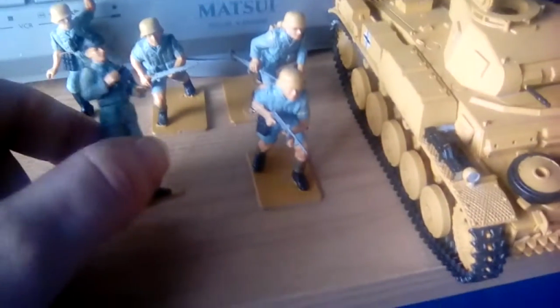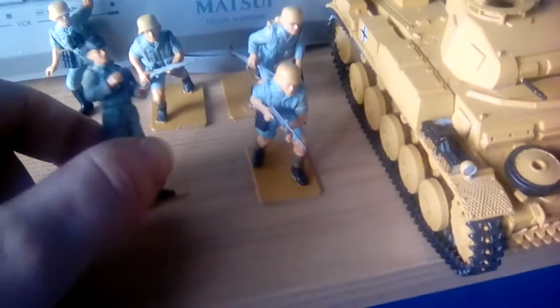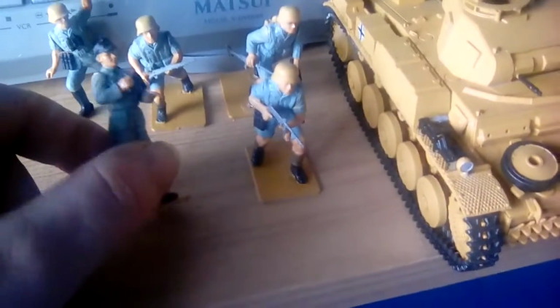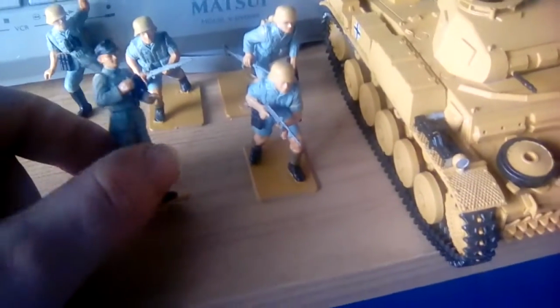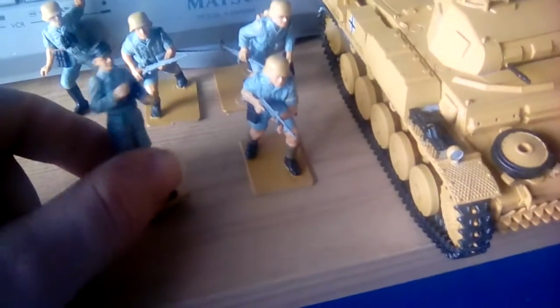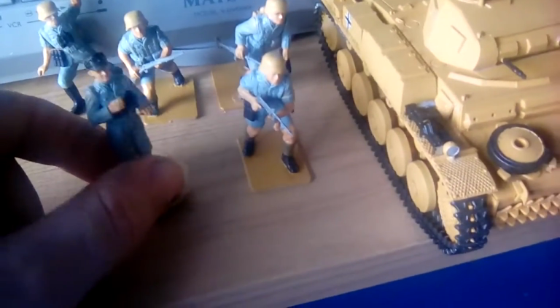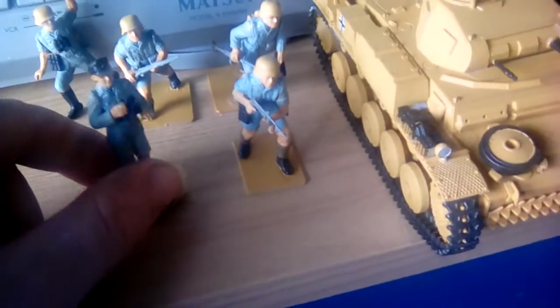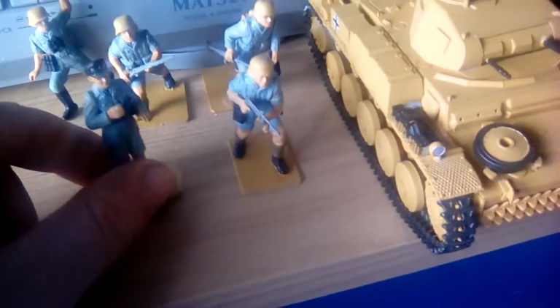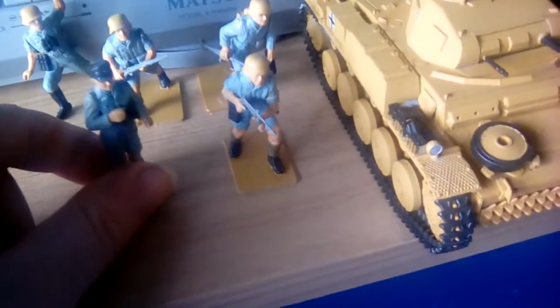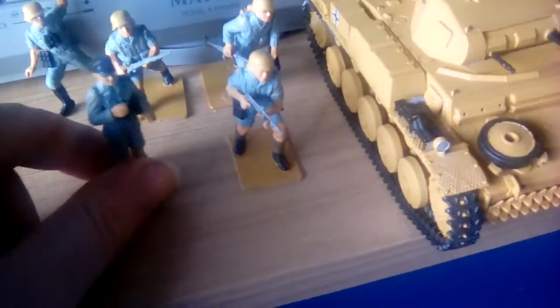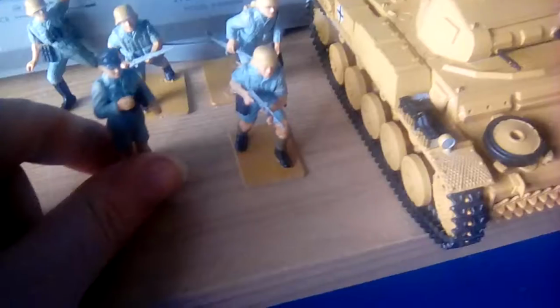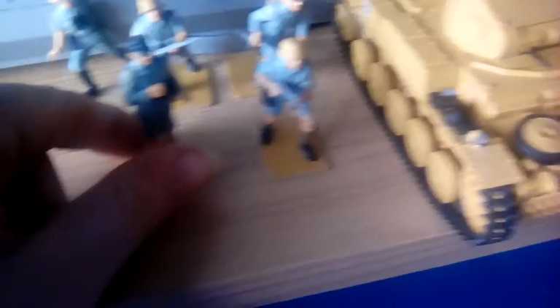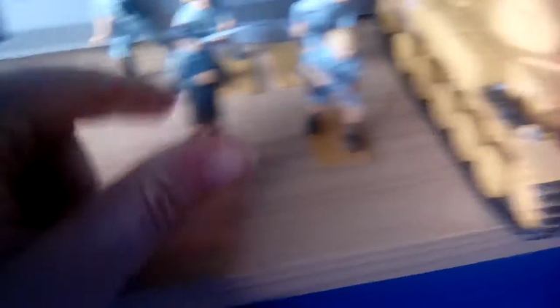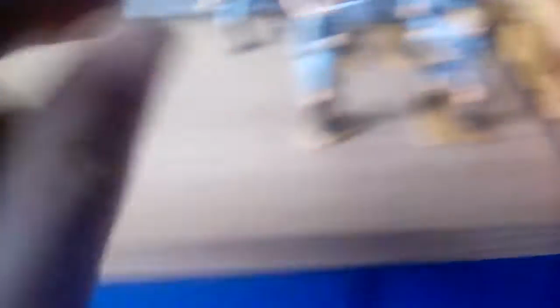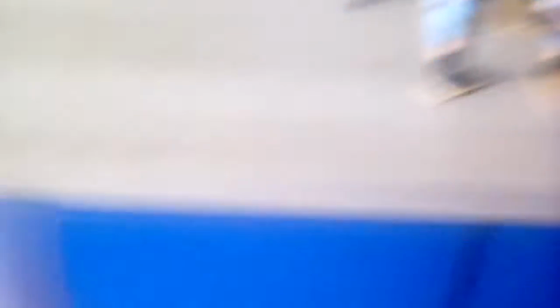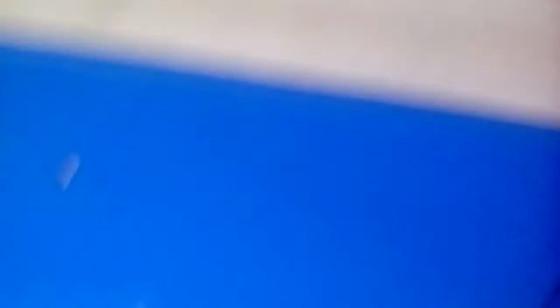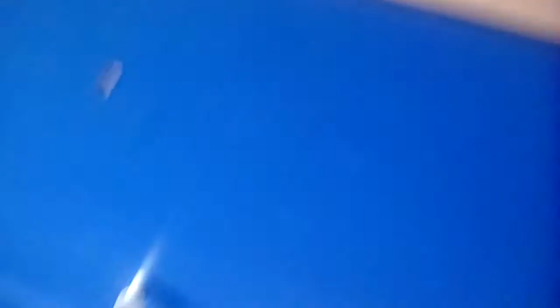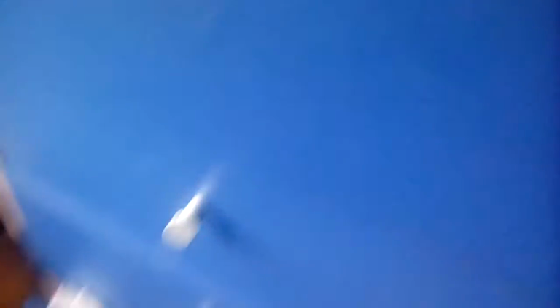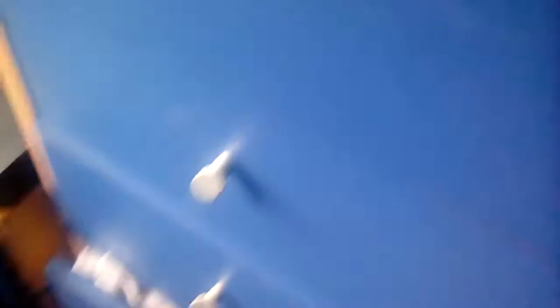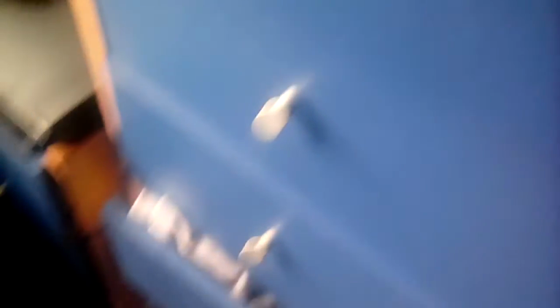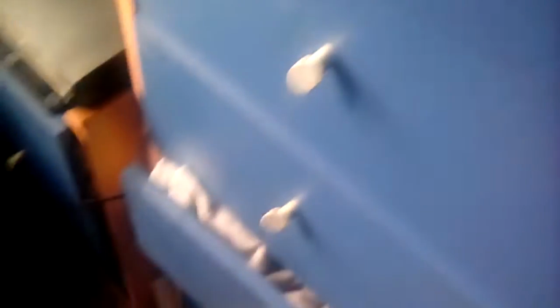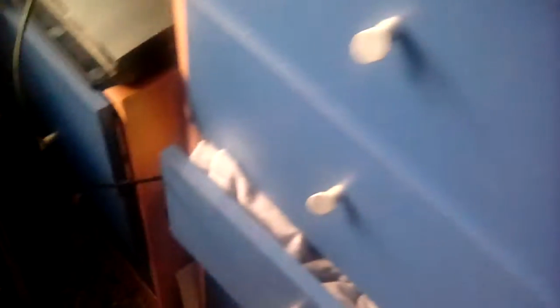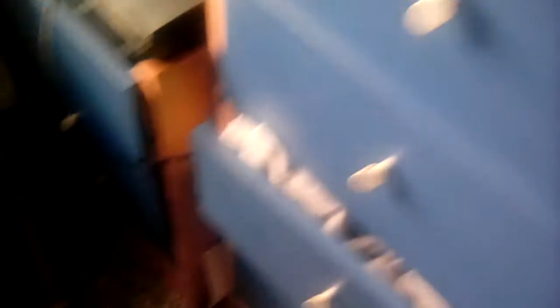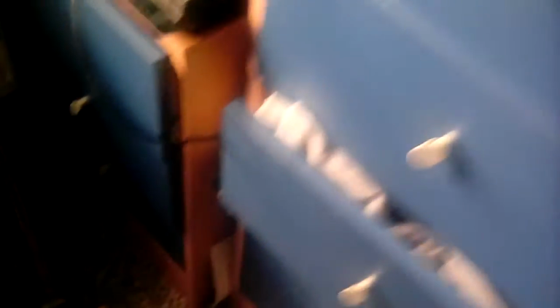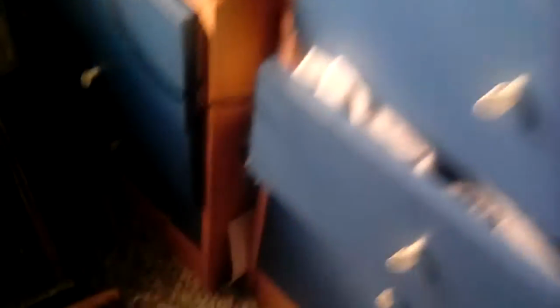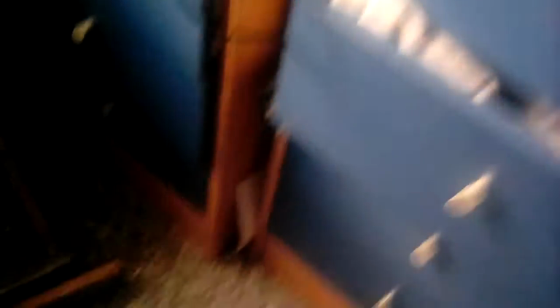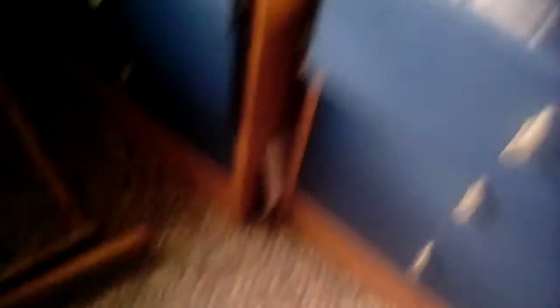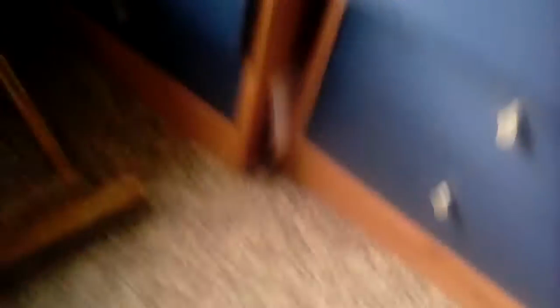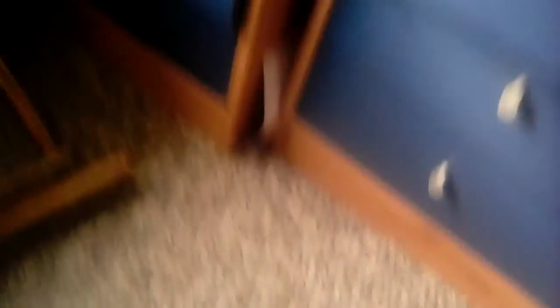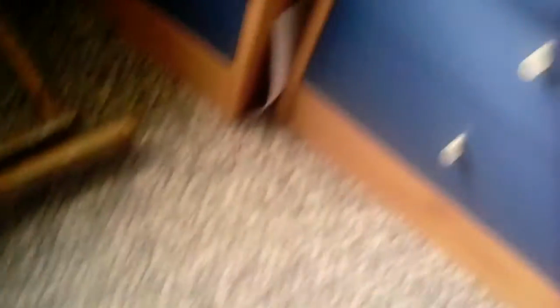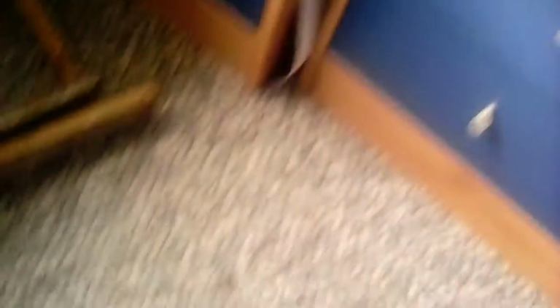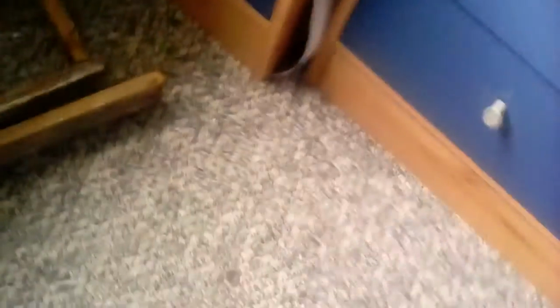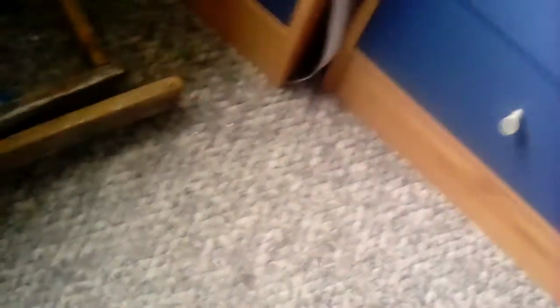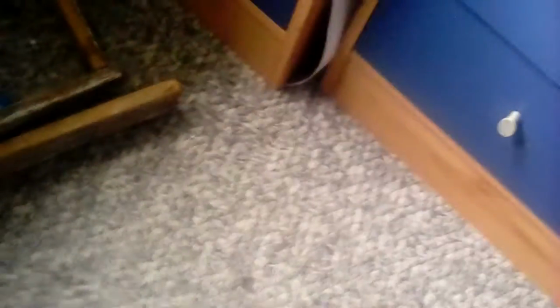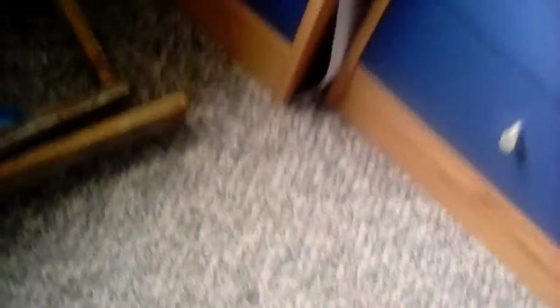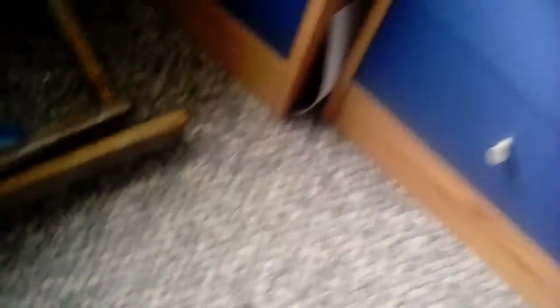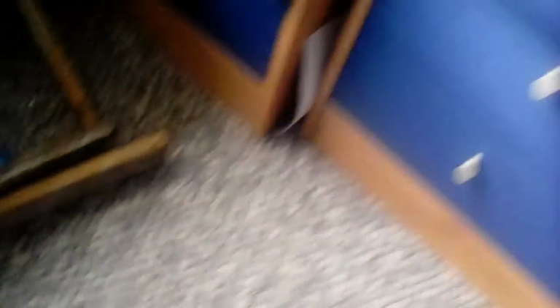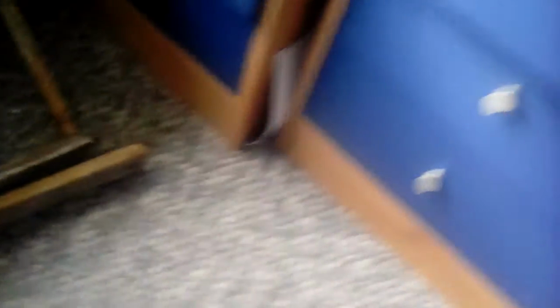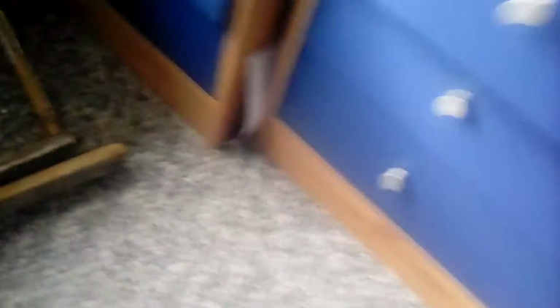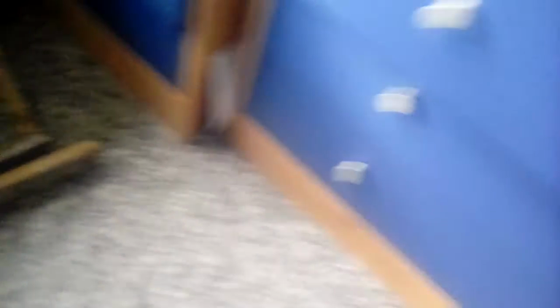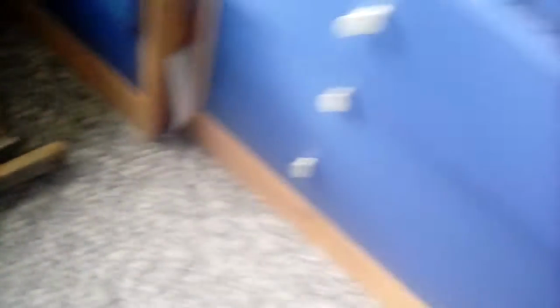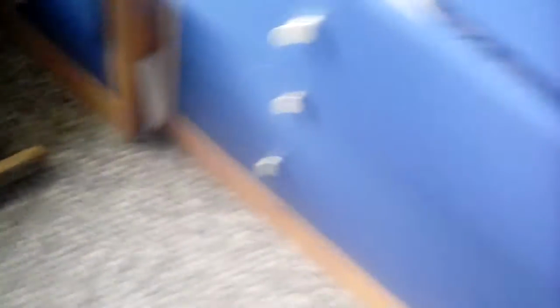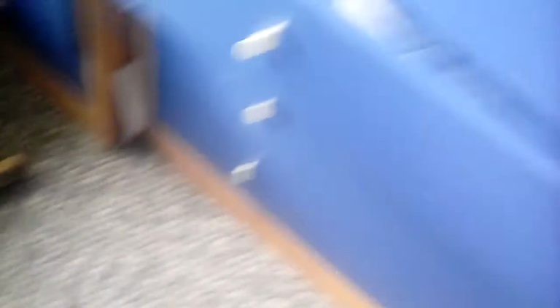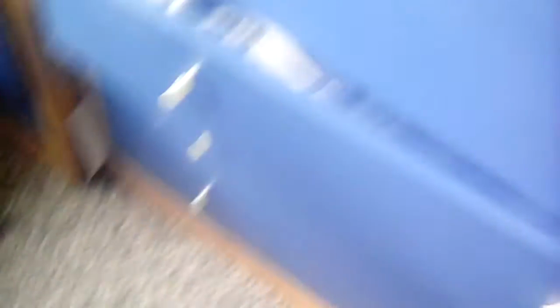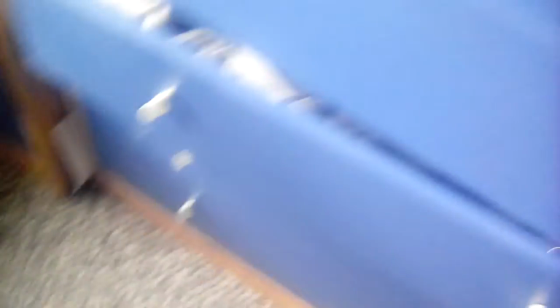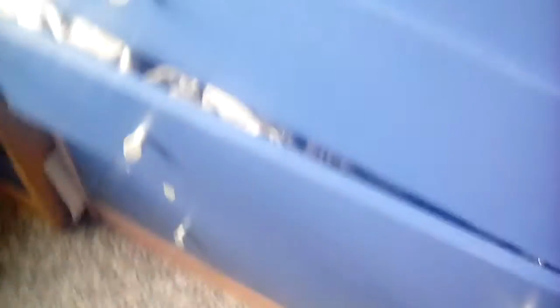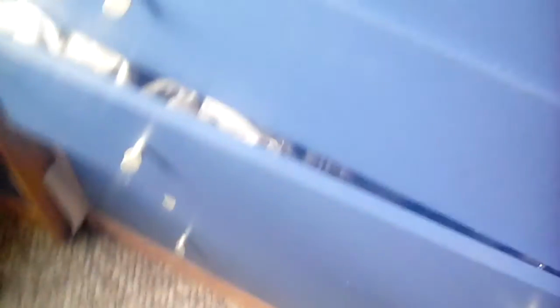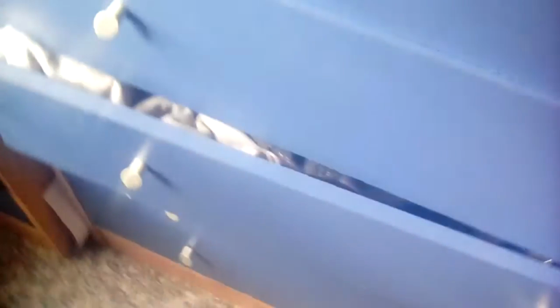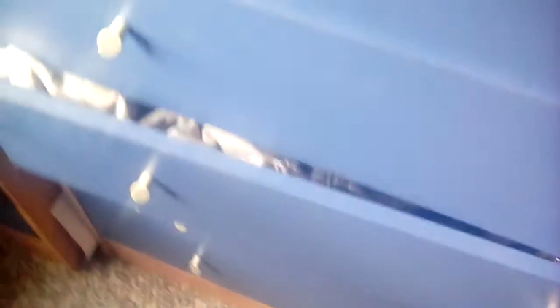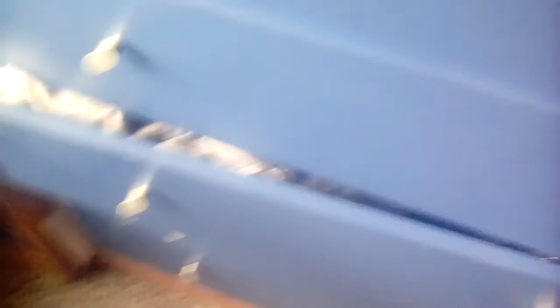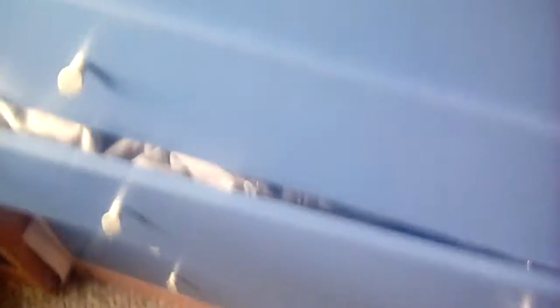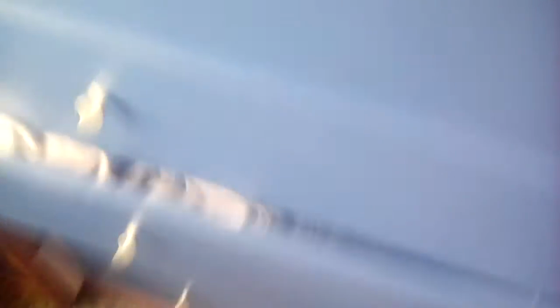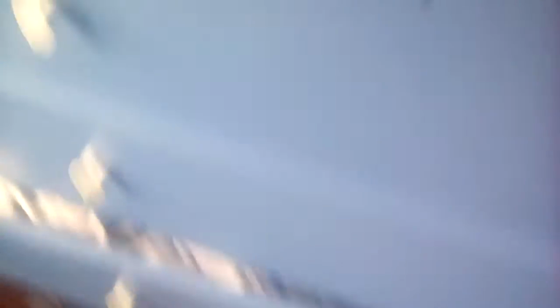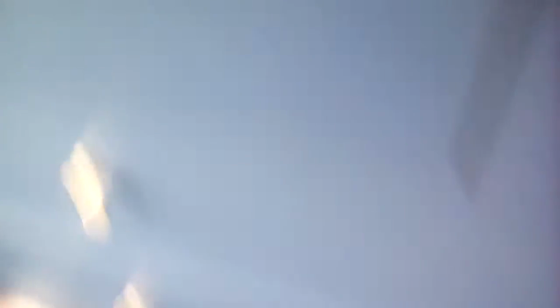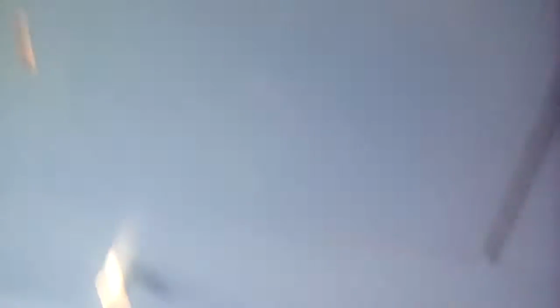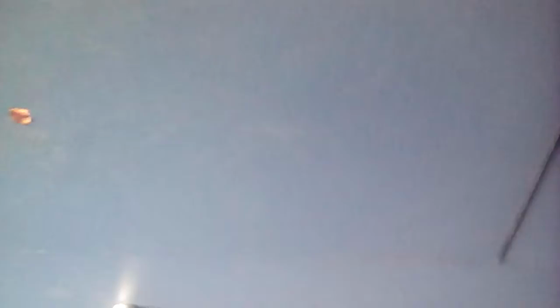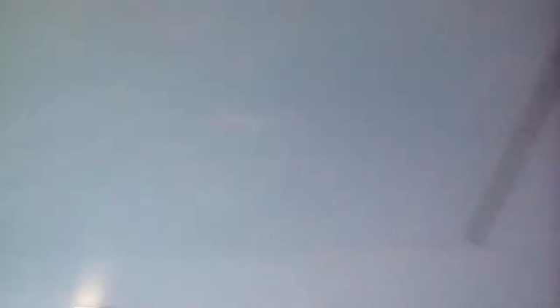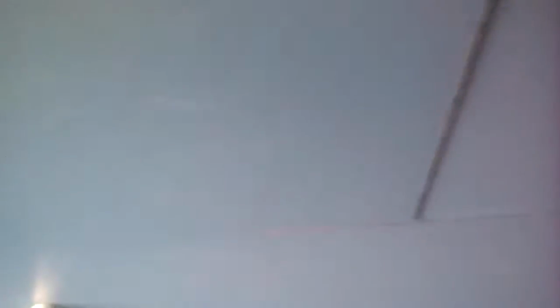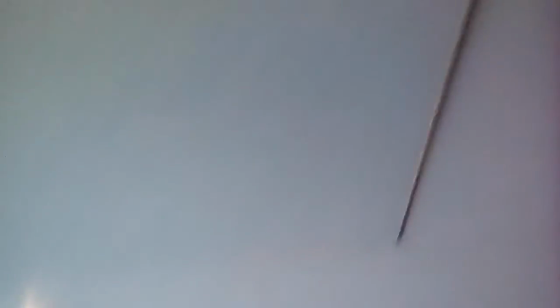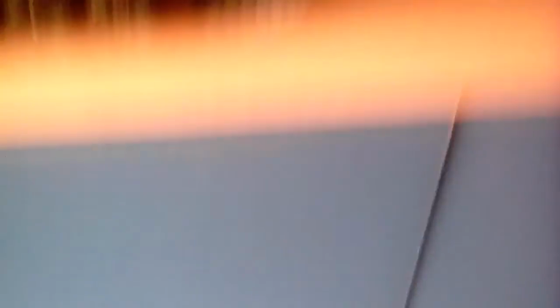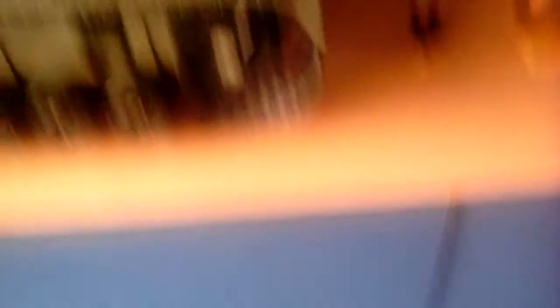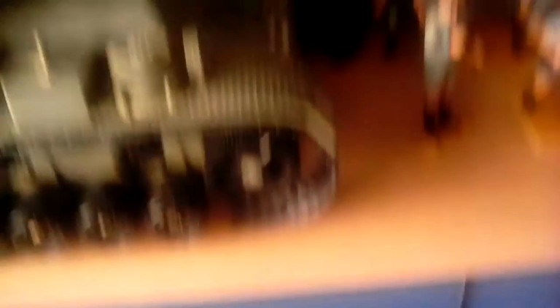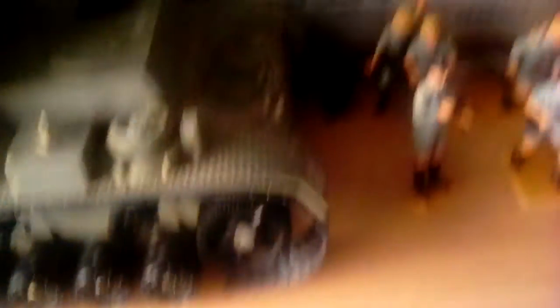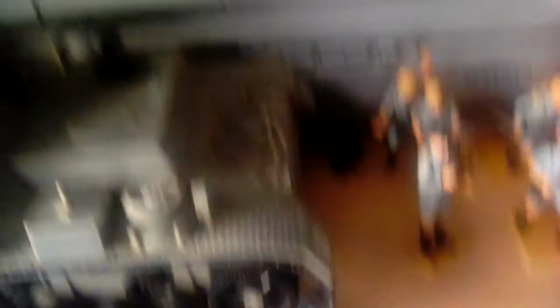I can use these as well in conjunction with the Hummel.